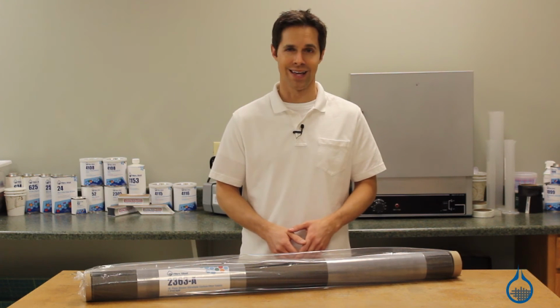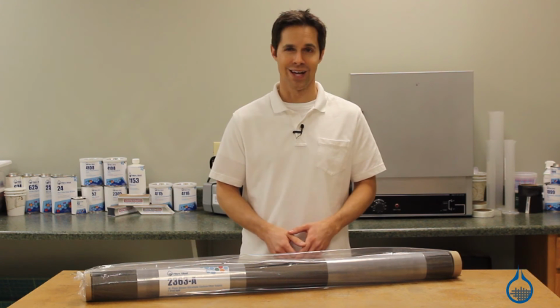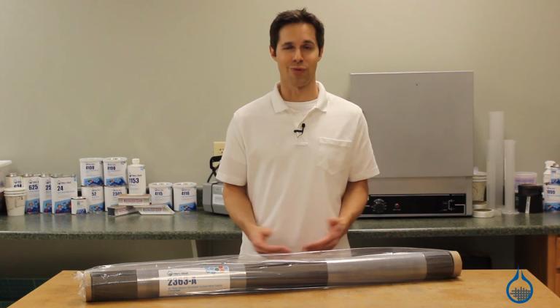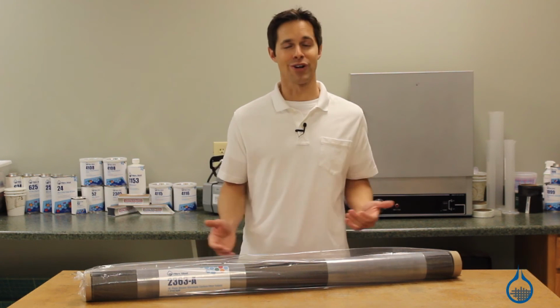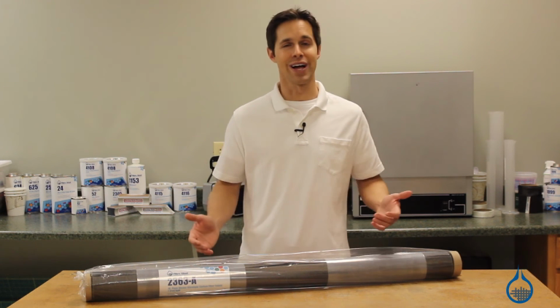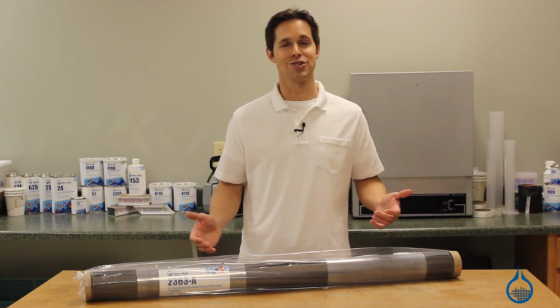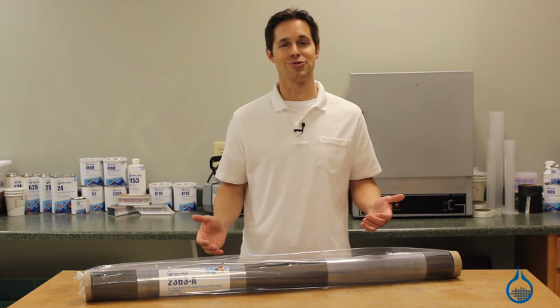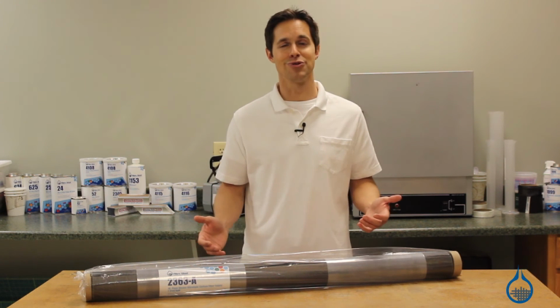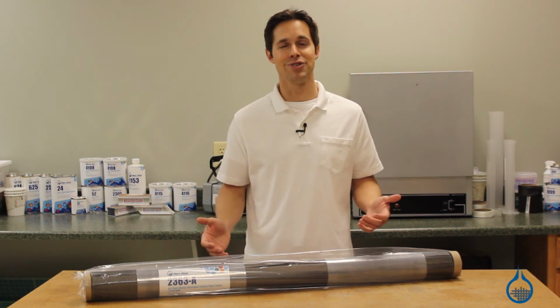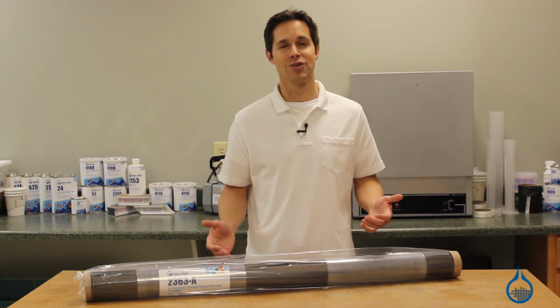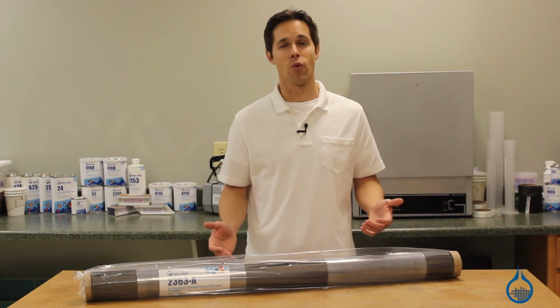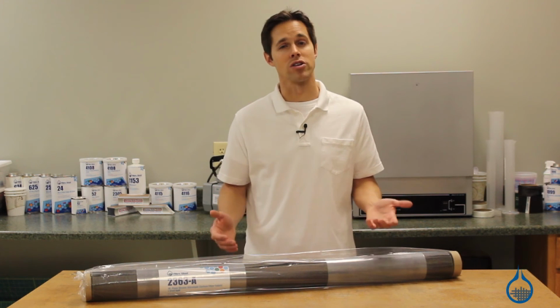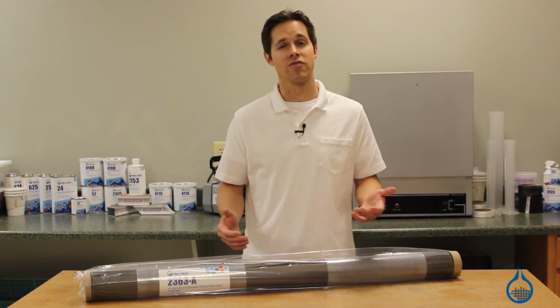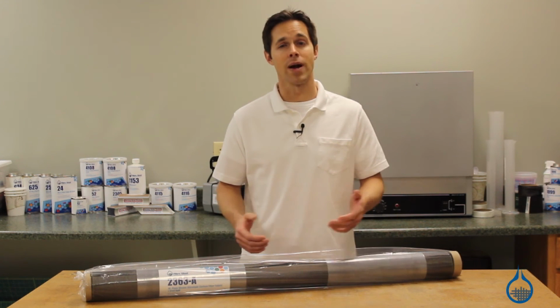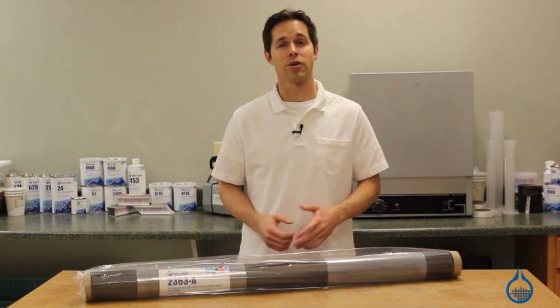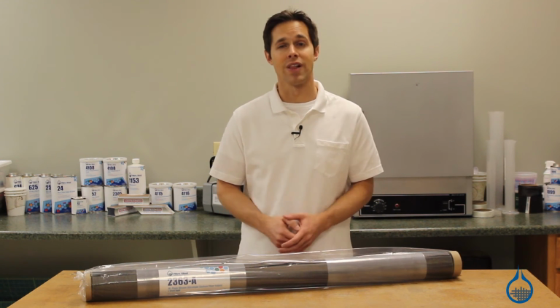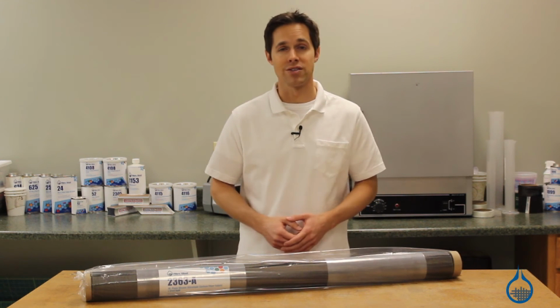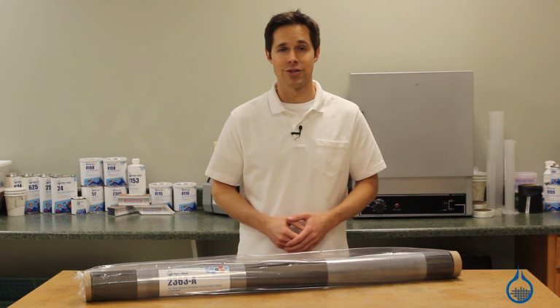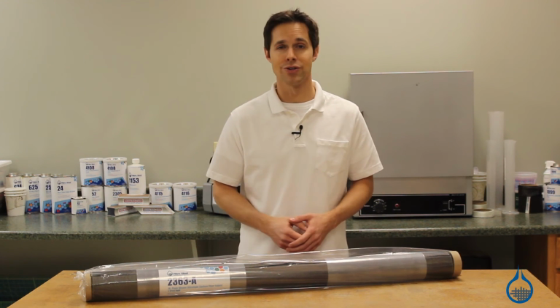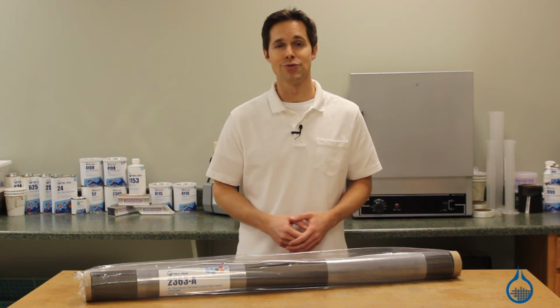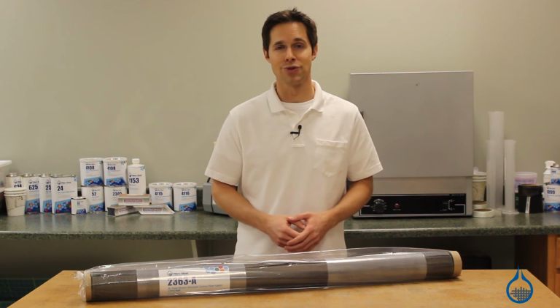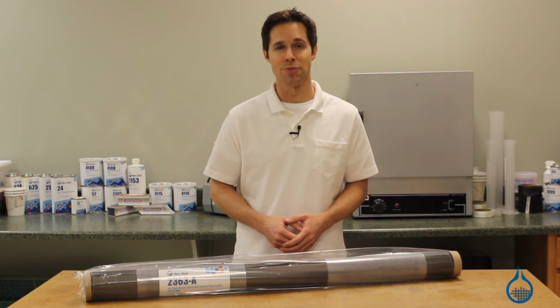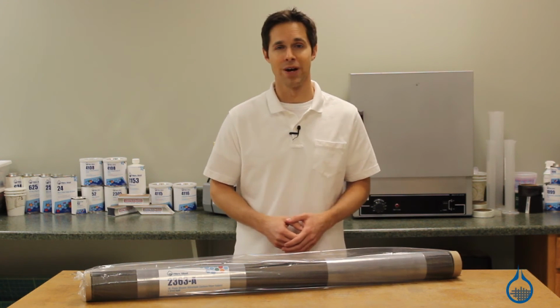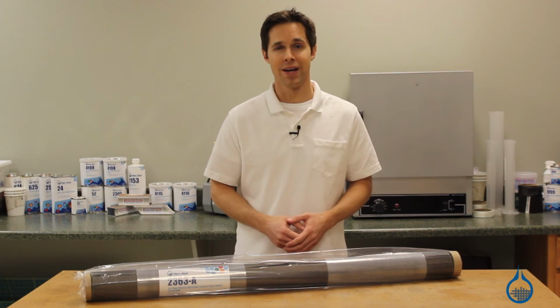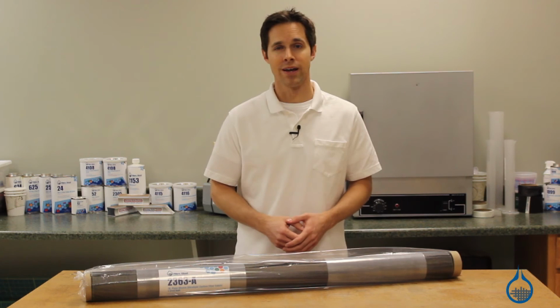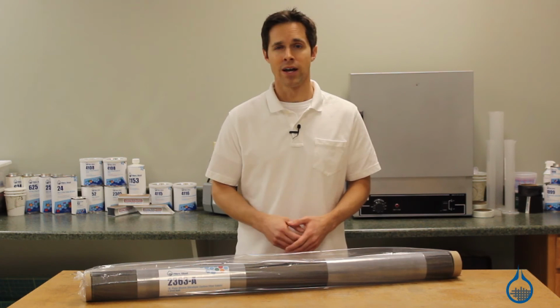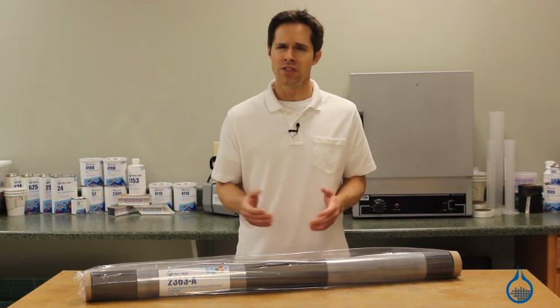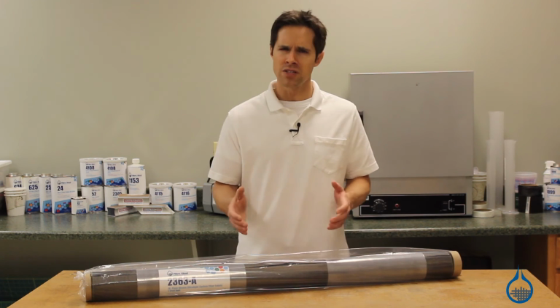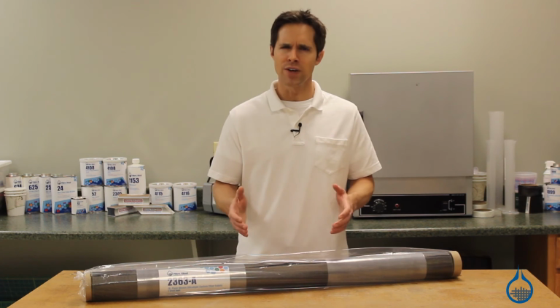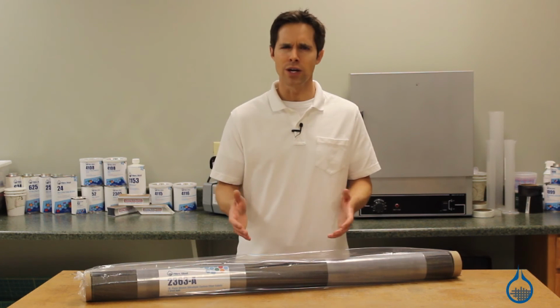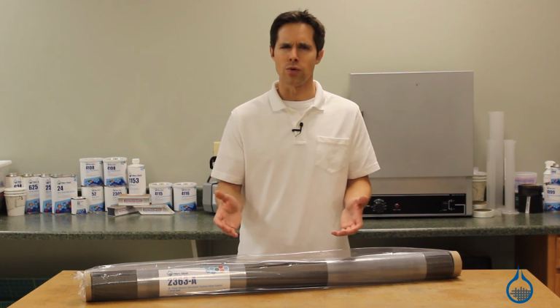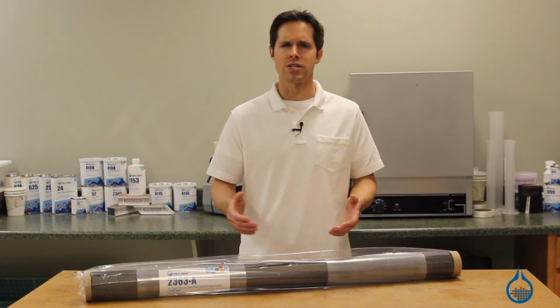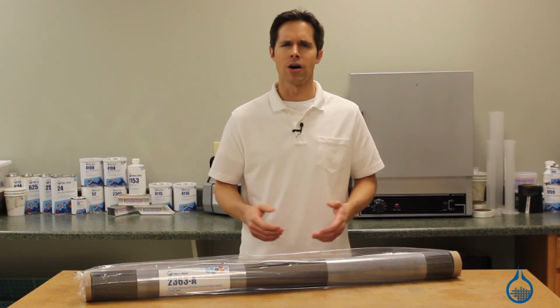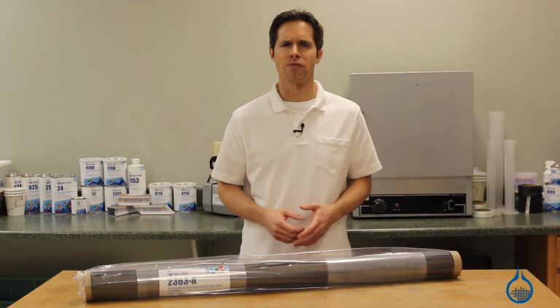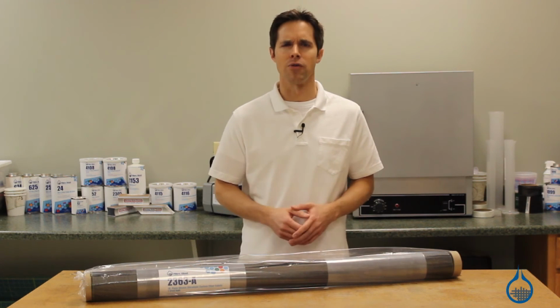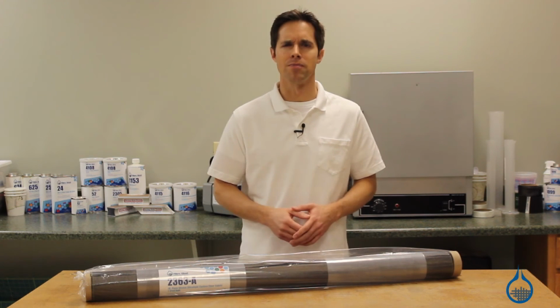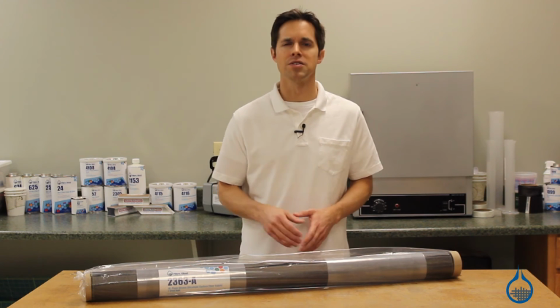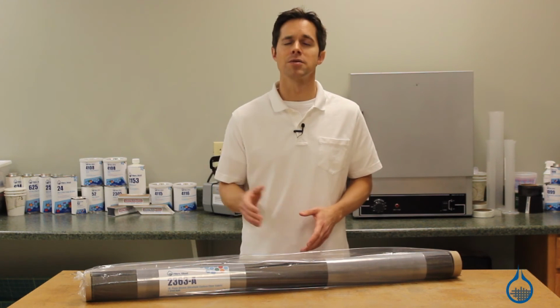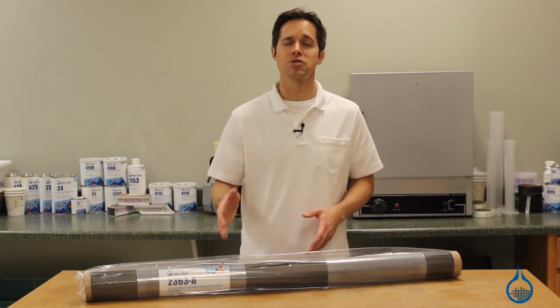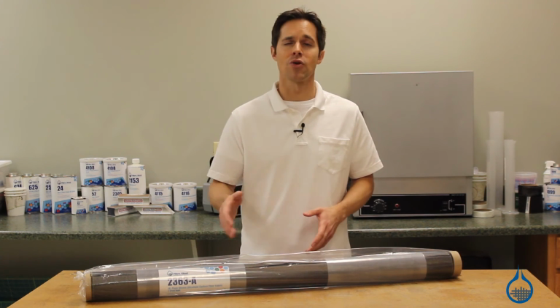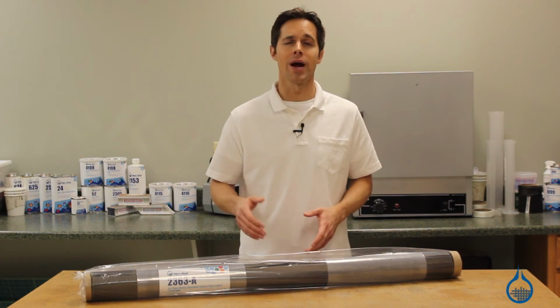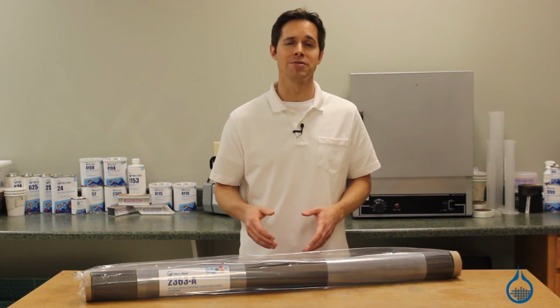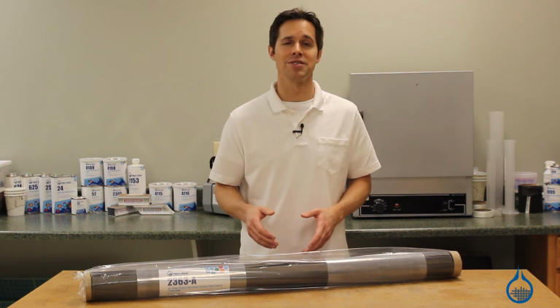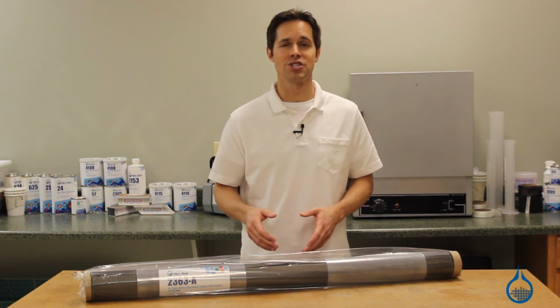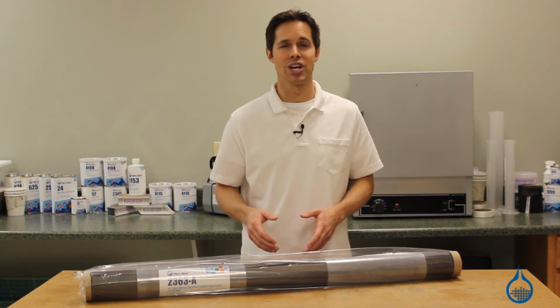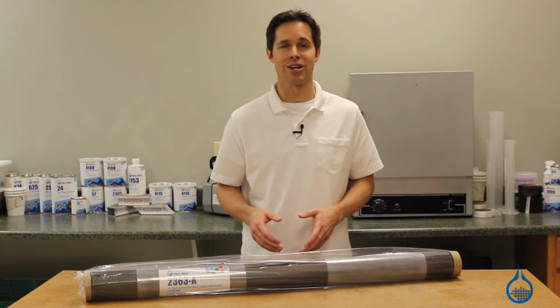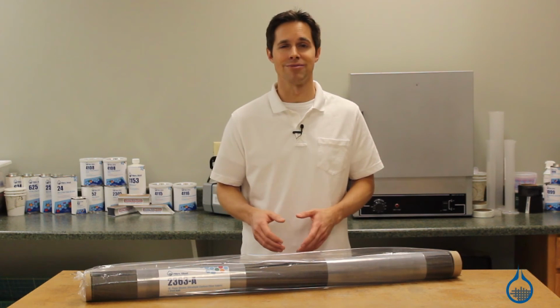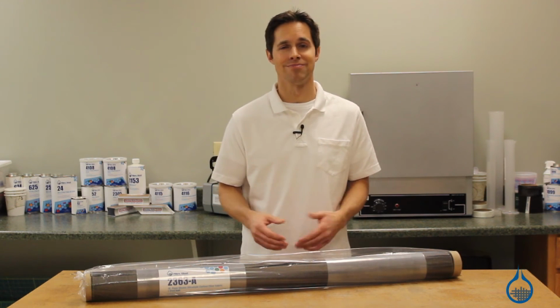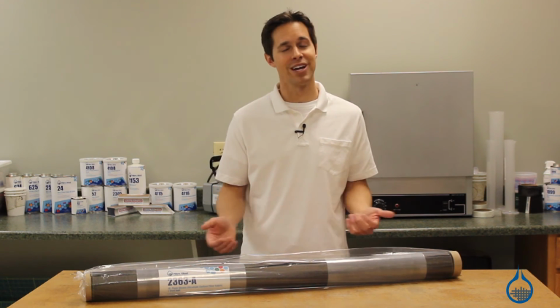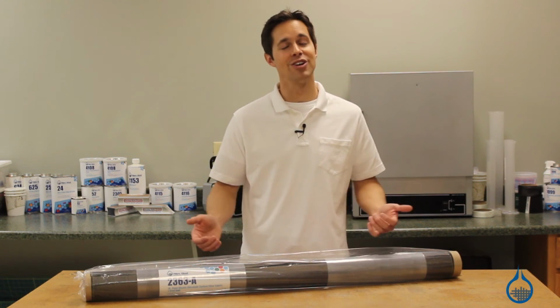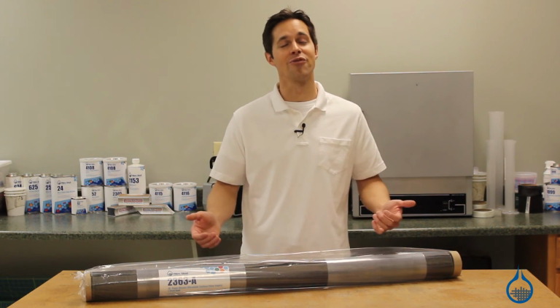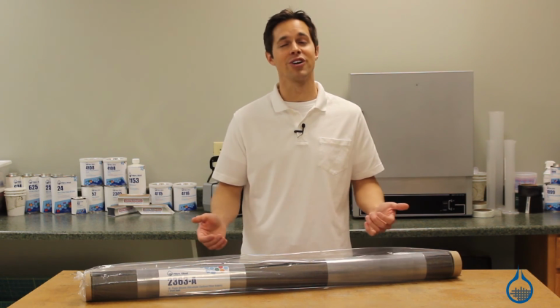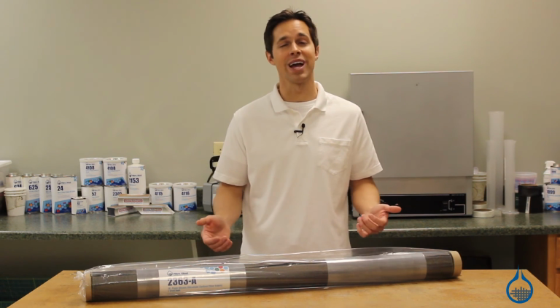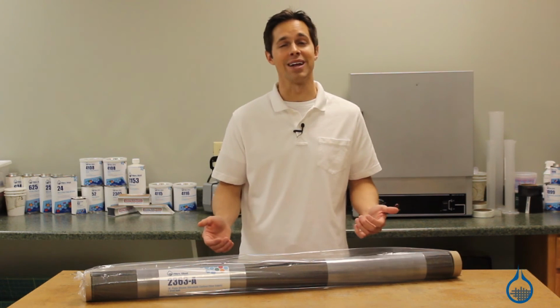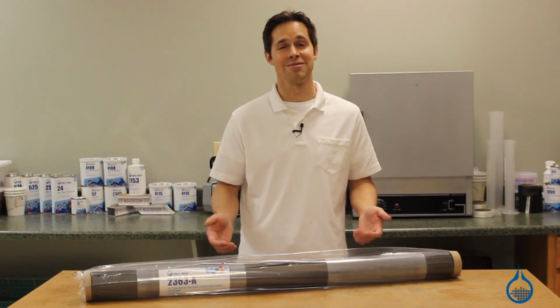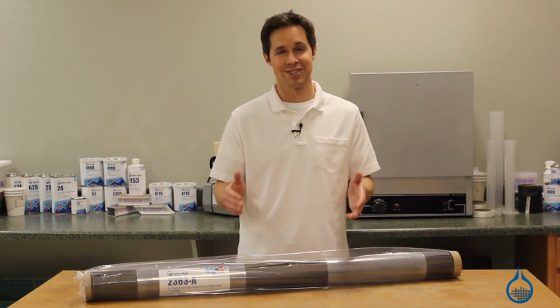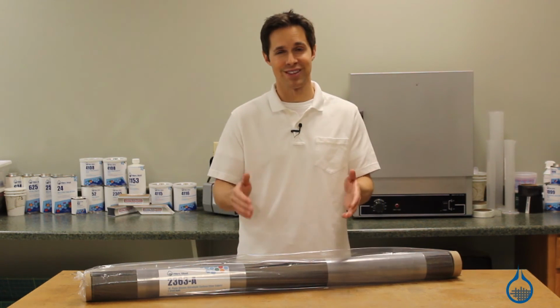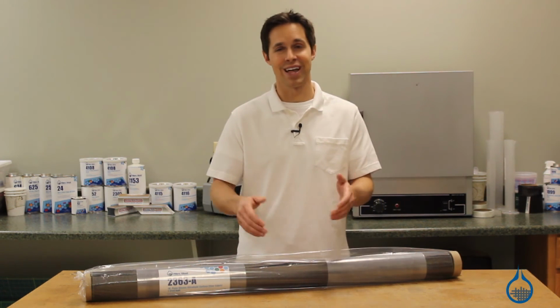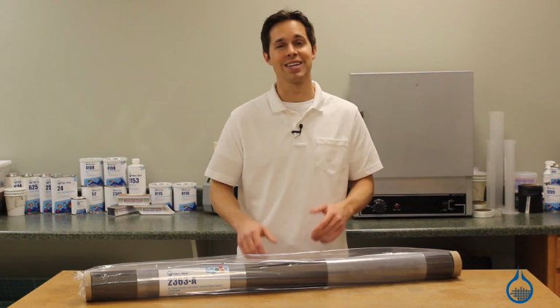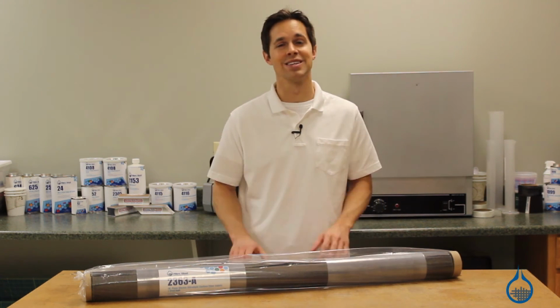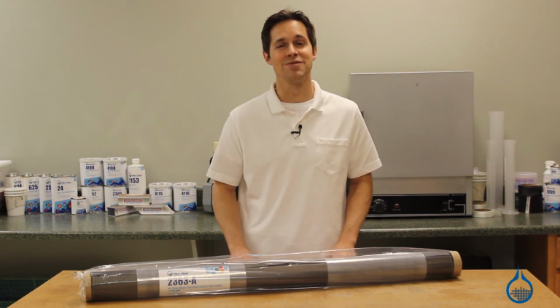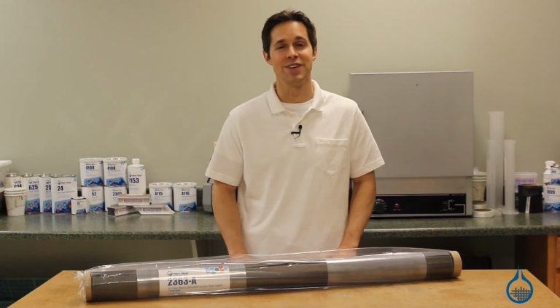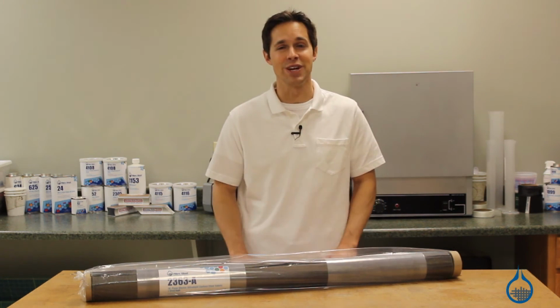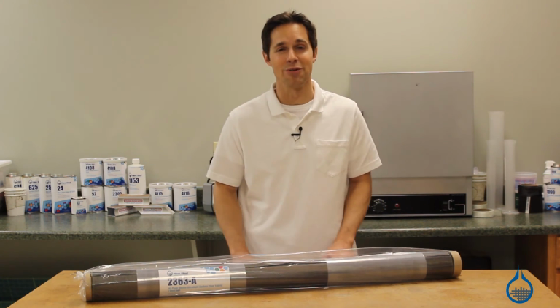We're glad you tuned in to watch FiberGlast on YouTube. If this video was helpful, subscribe to this channel and don't forget to like this video.